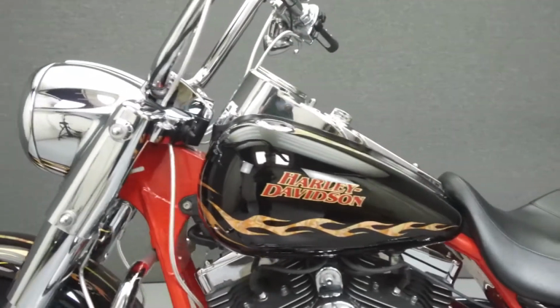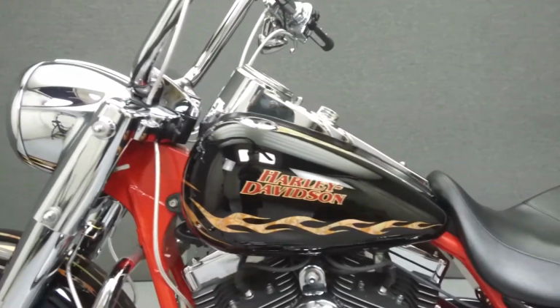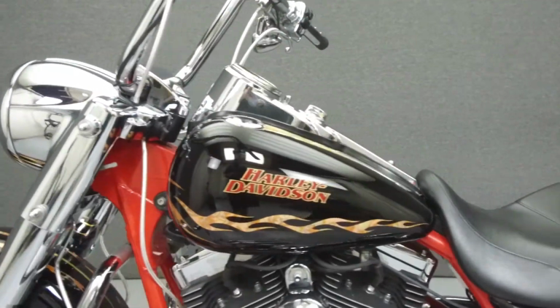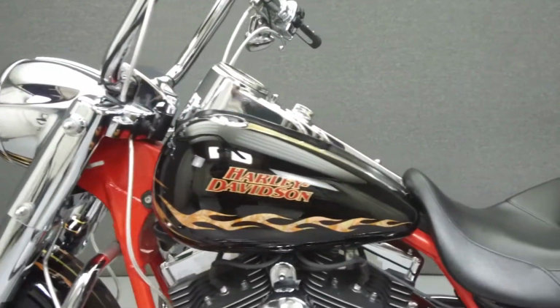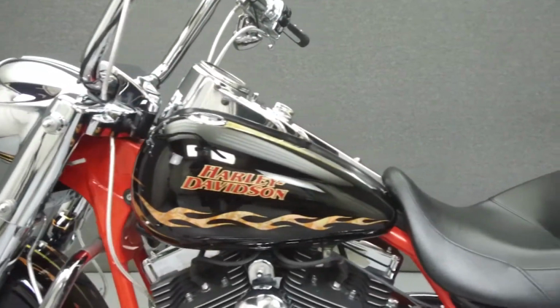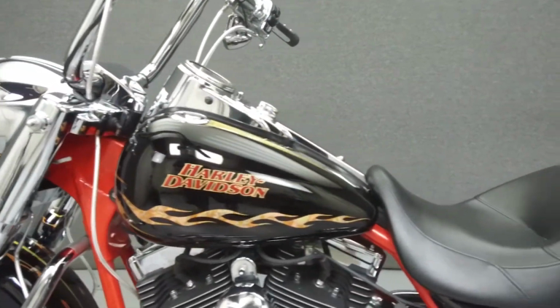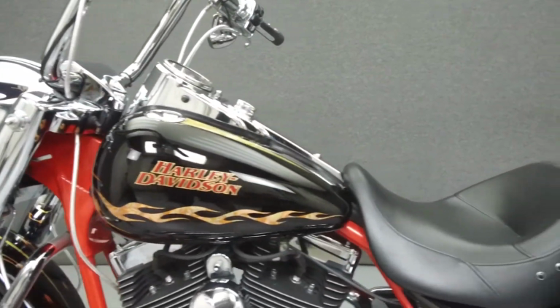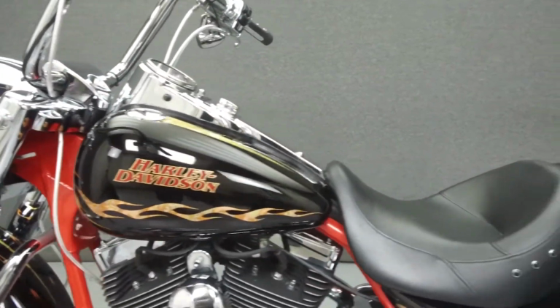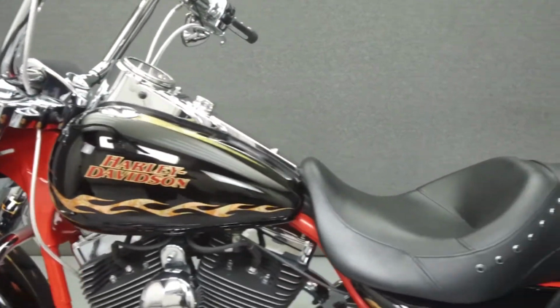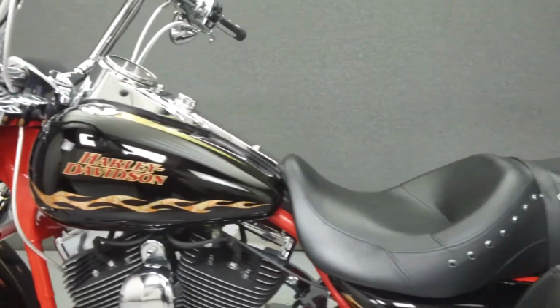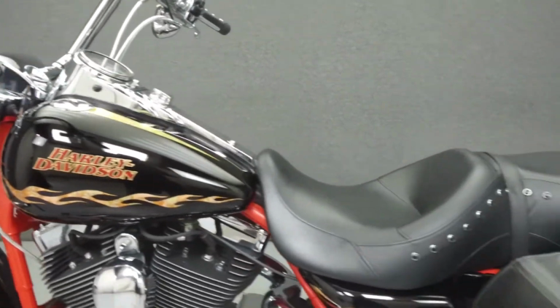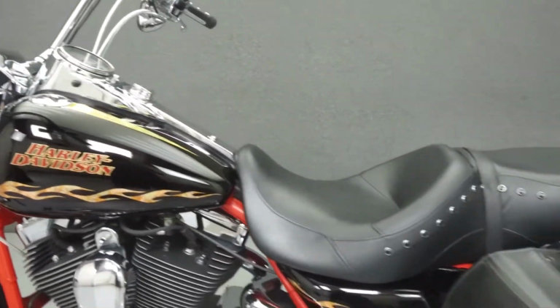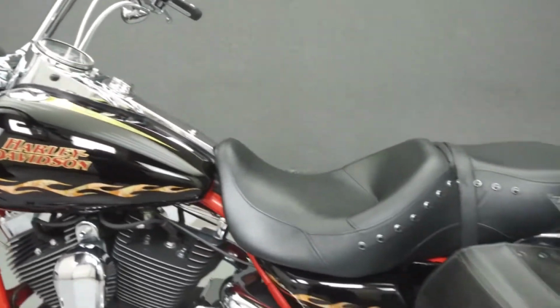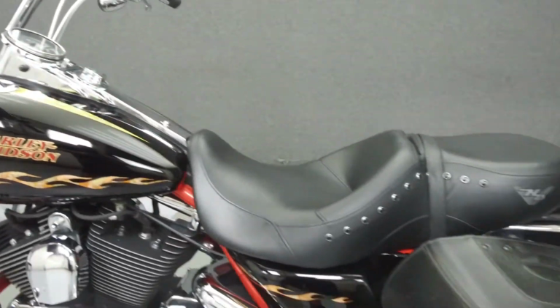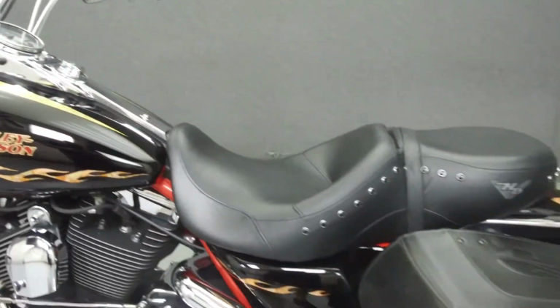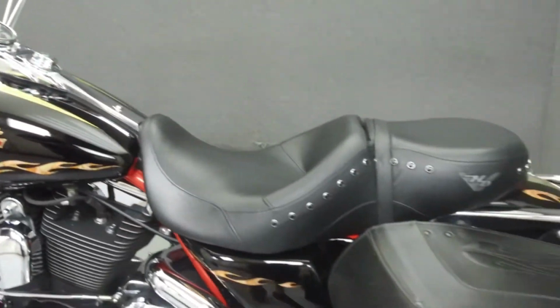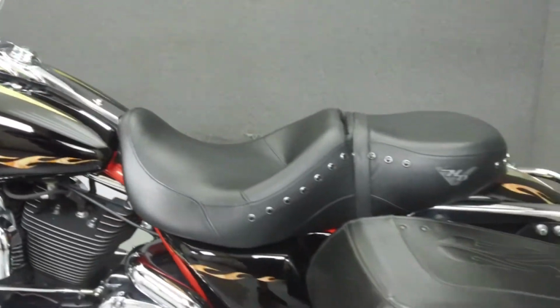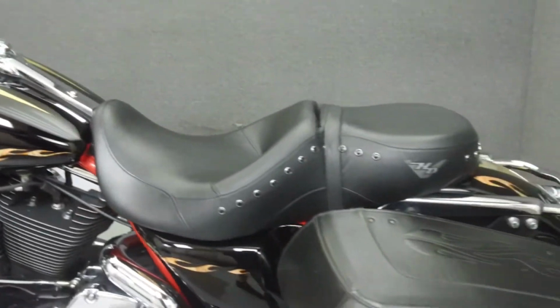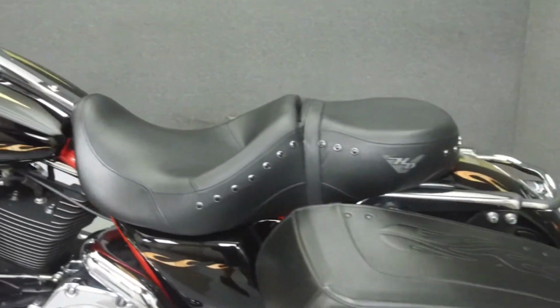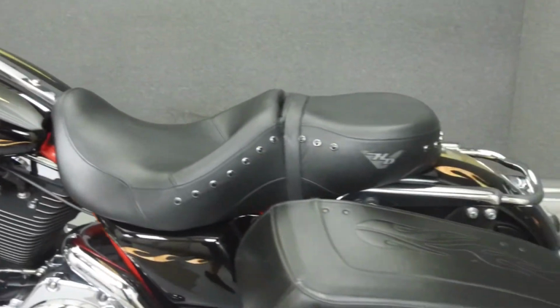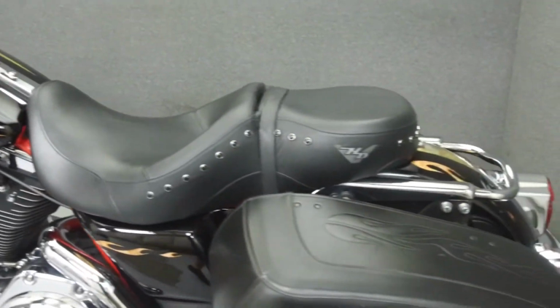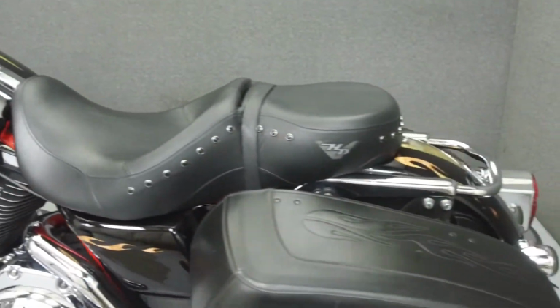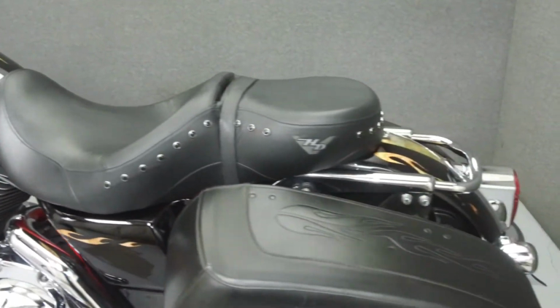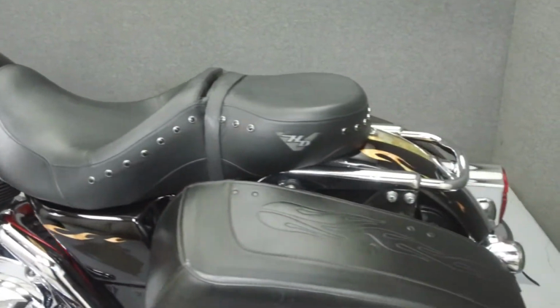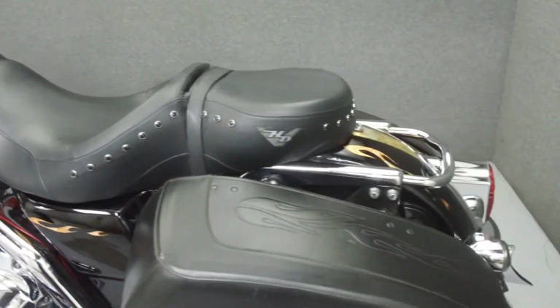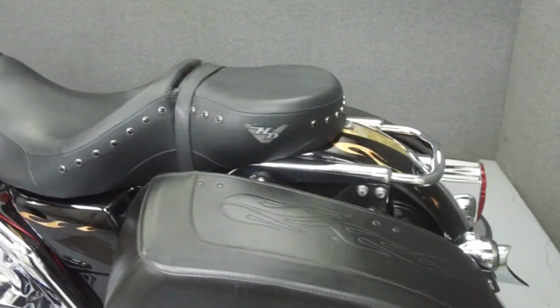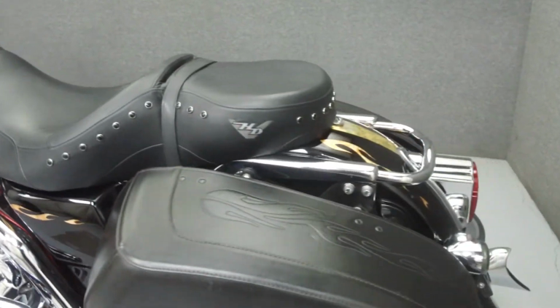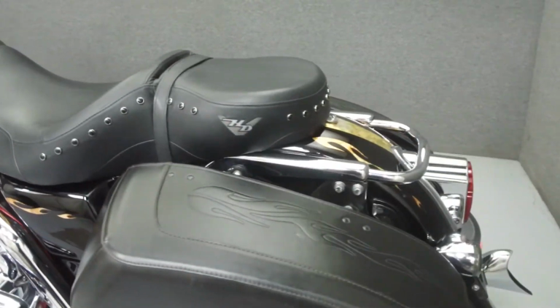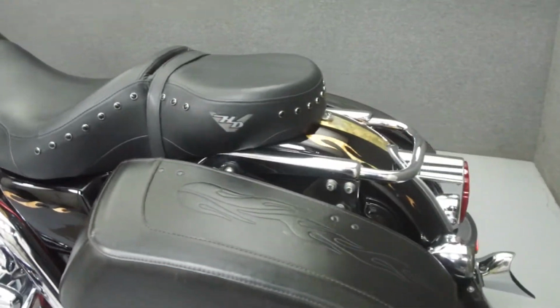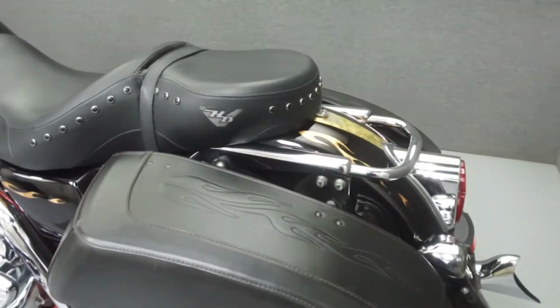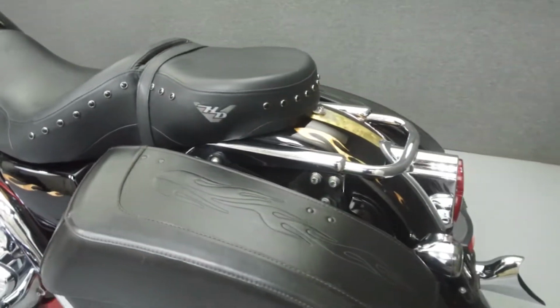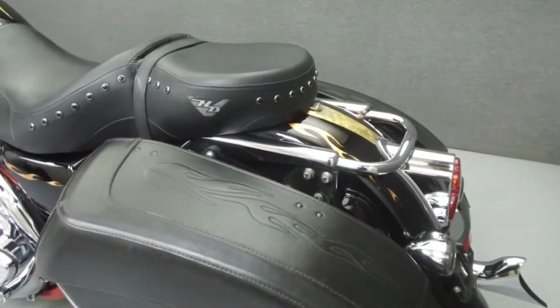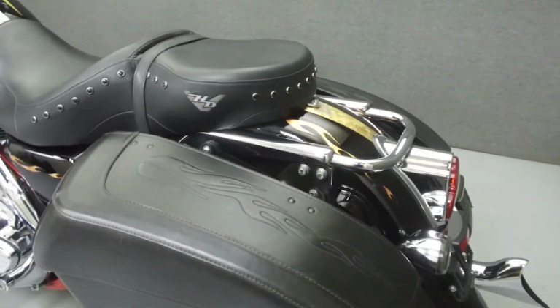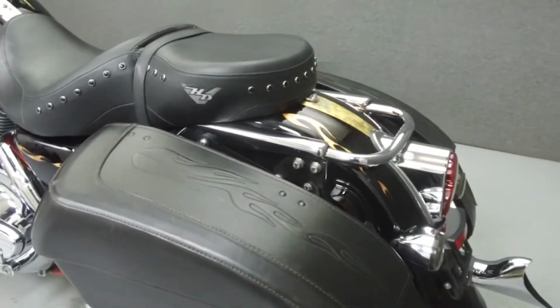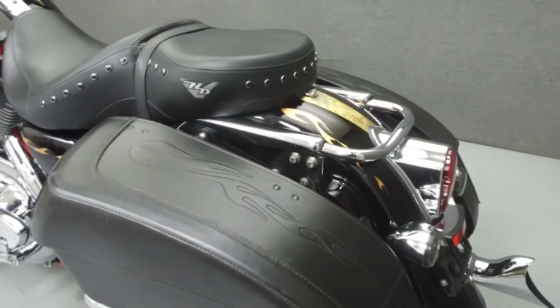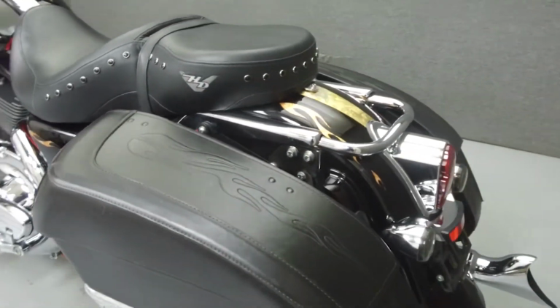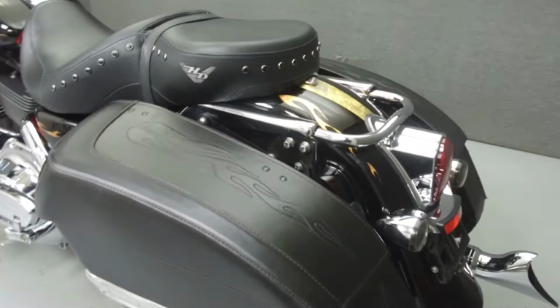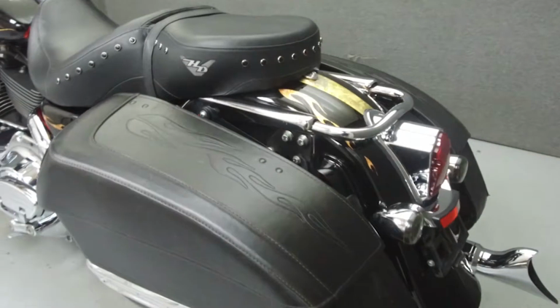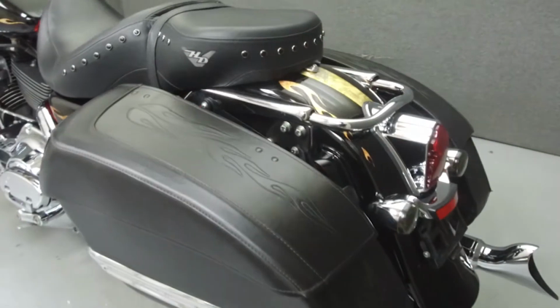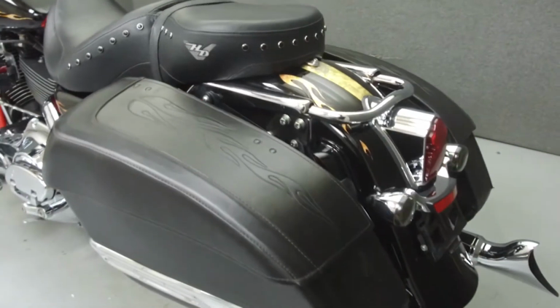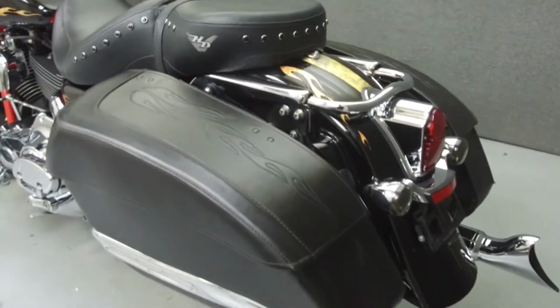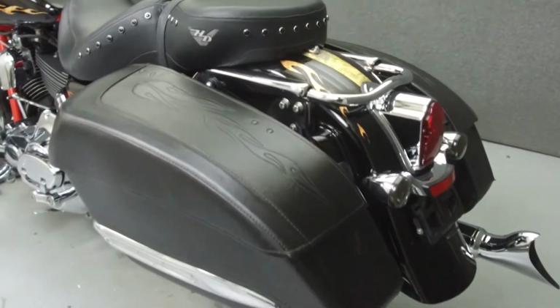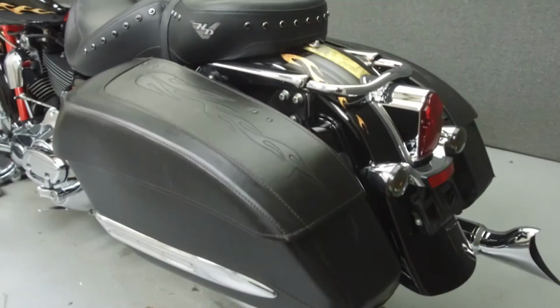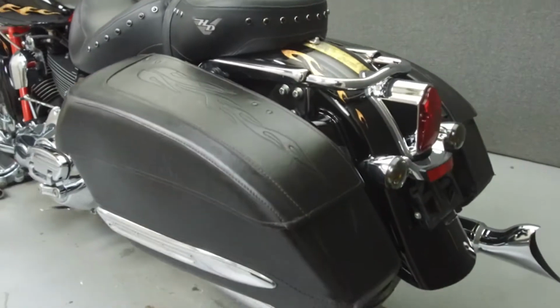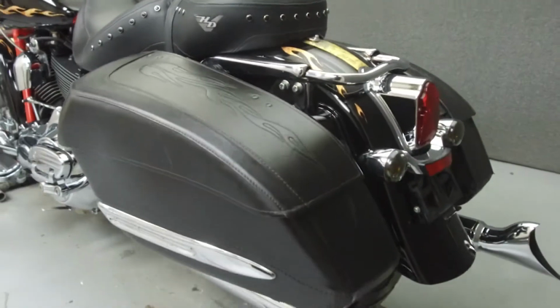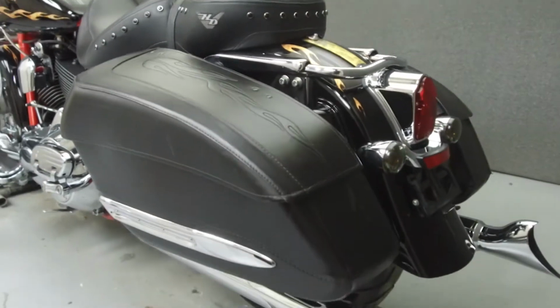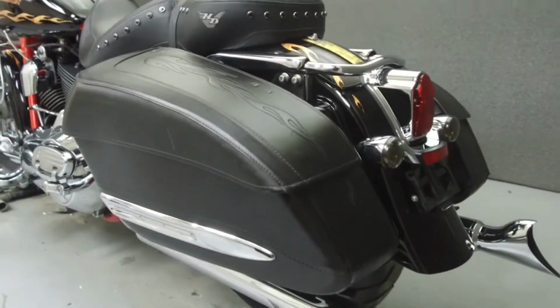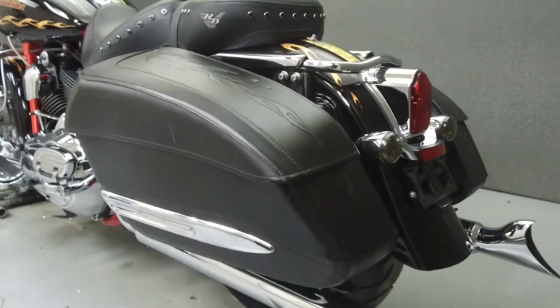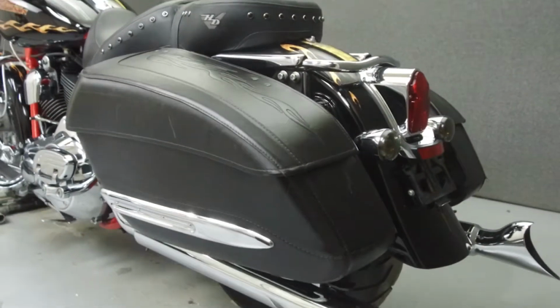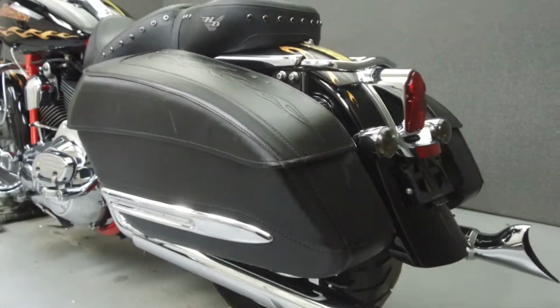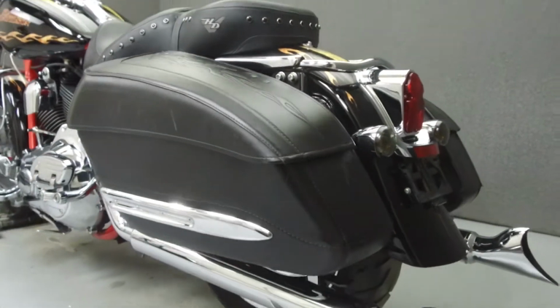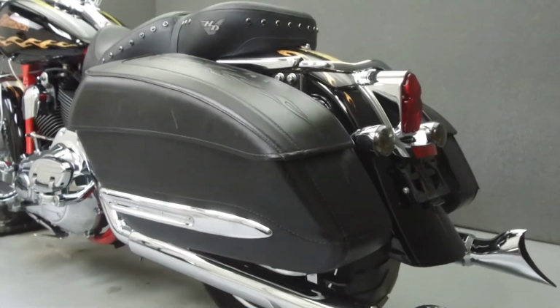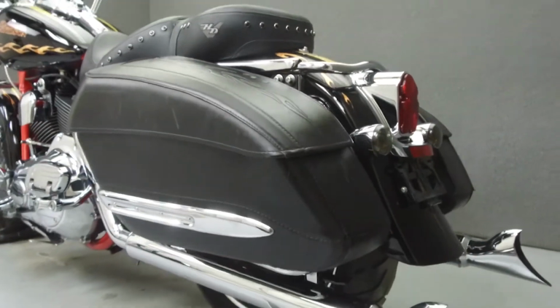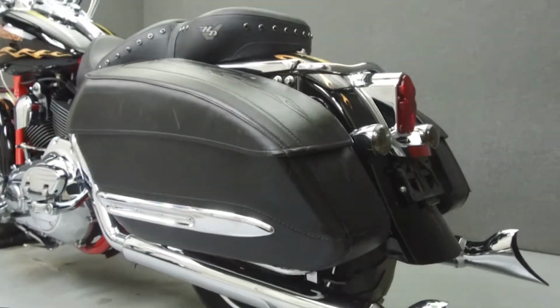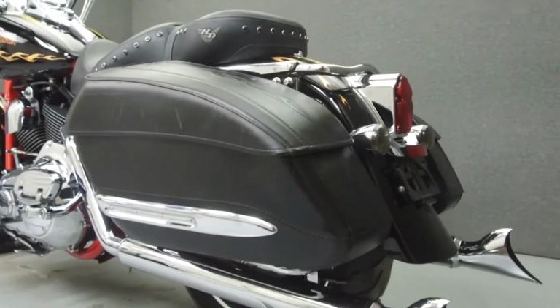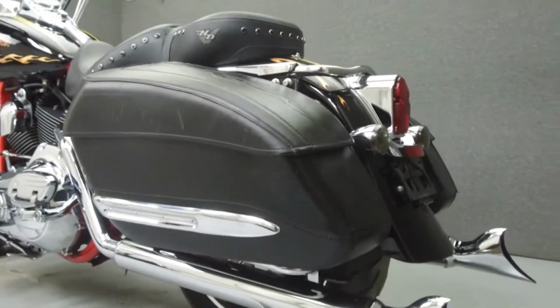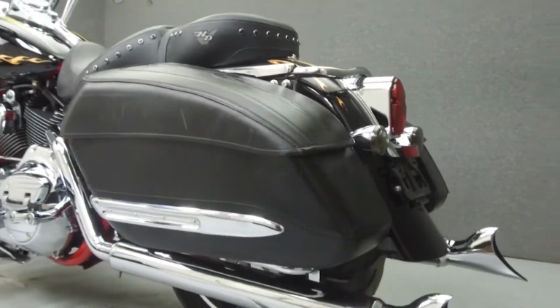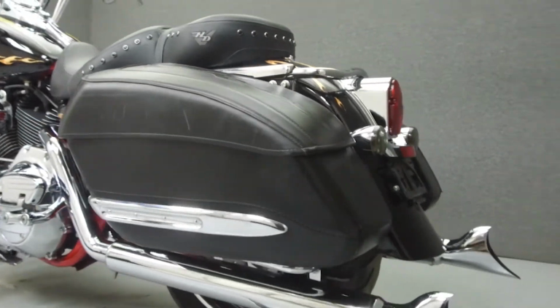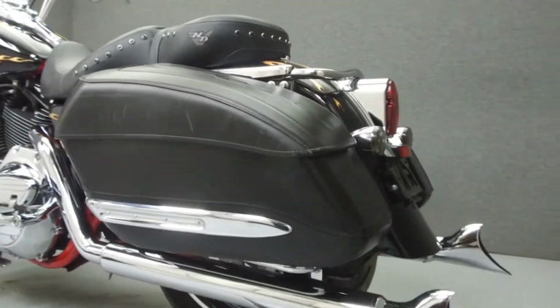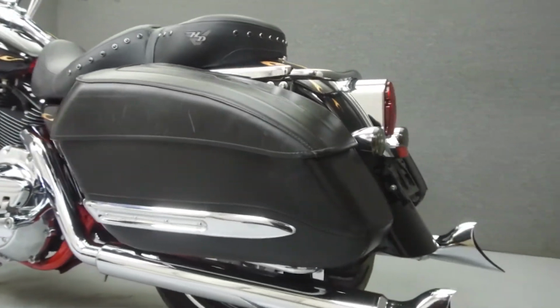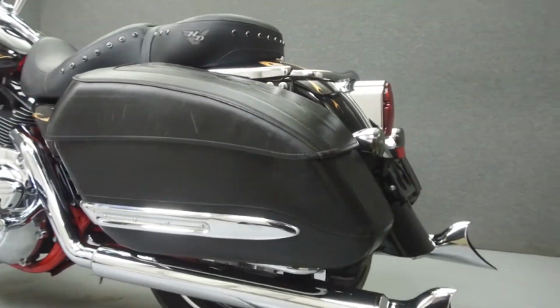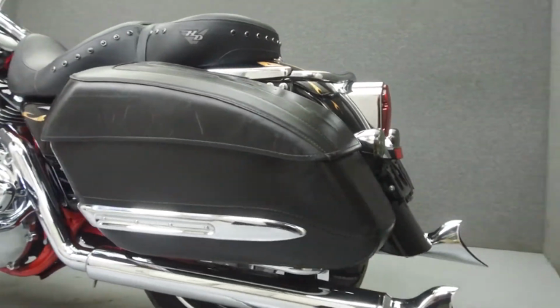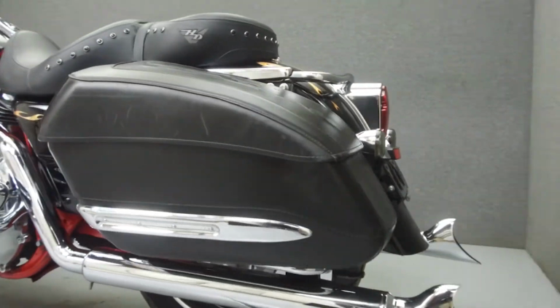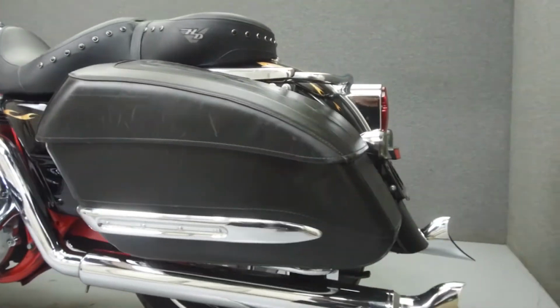This bike comes equipped with cruise control. It has been upgraded with a Vanson Heinz exhaust and a performance machine open-air intake.